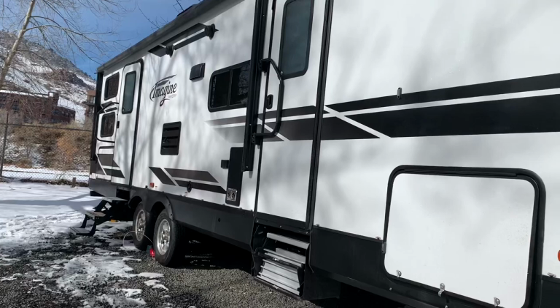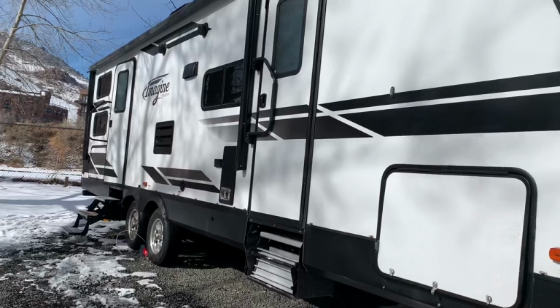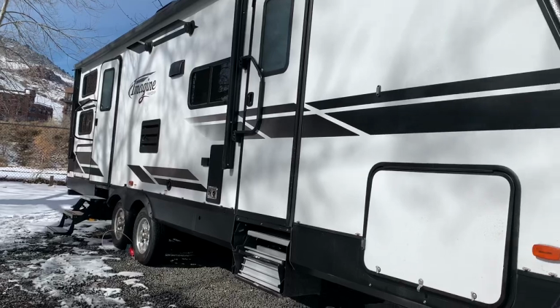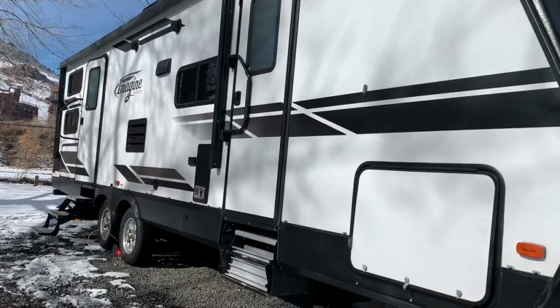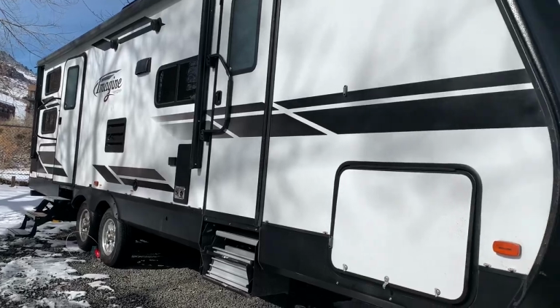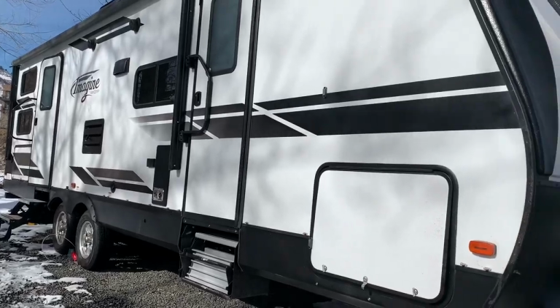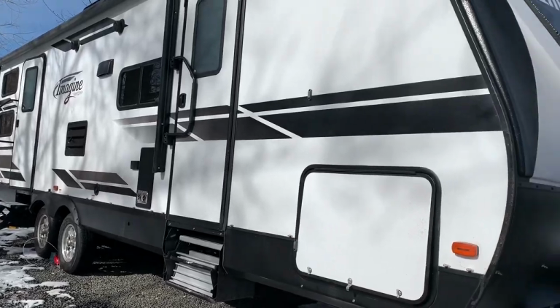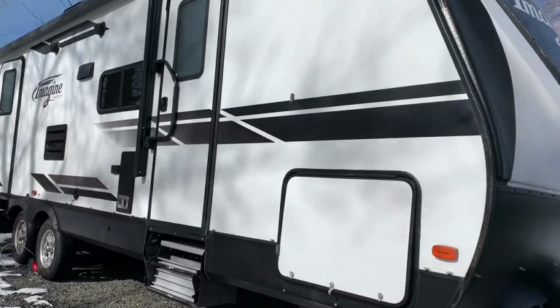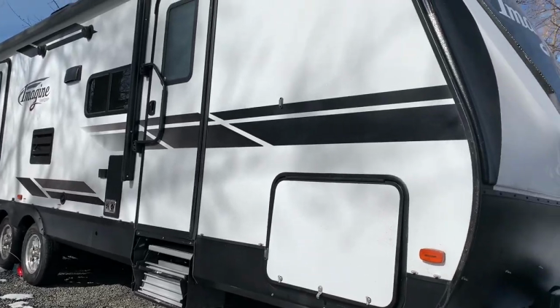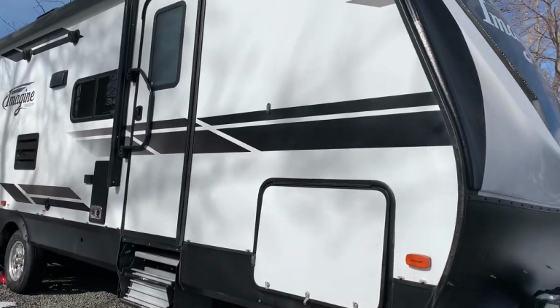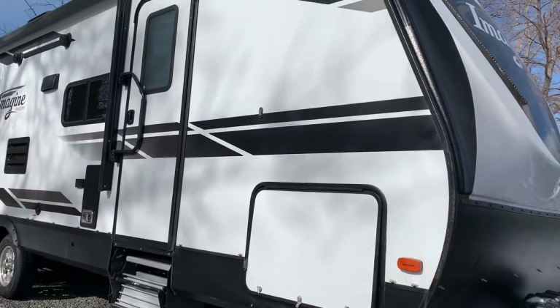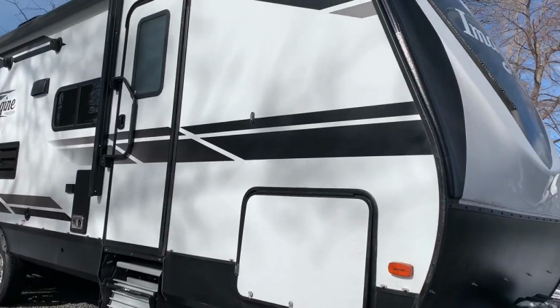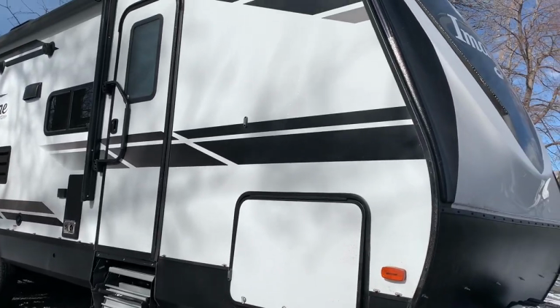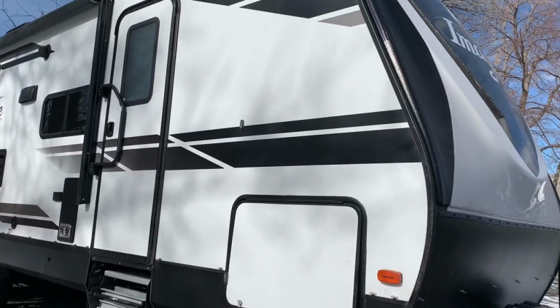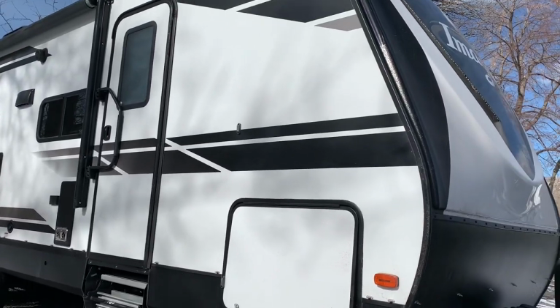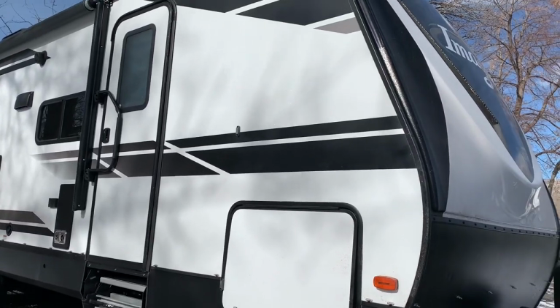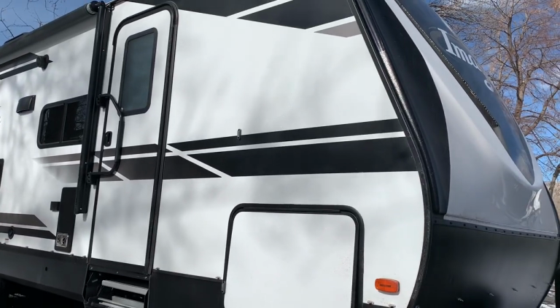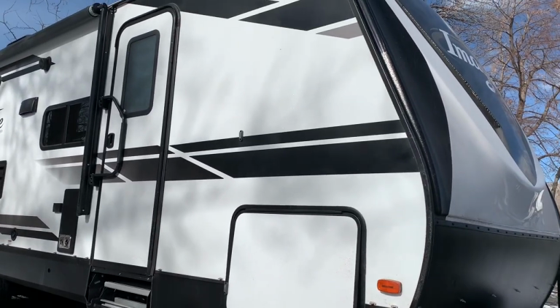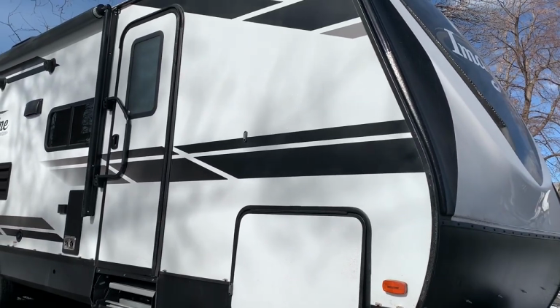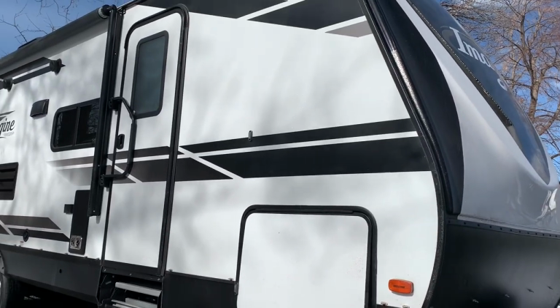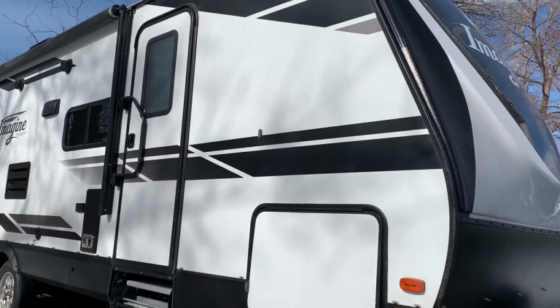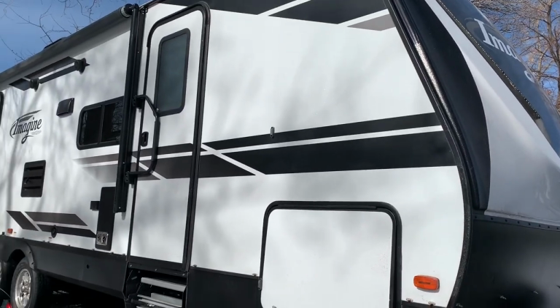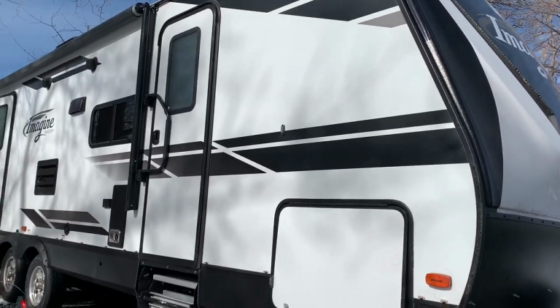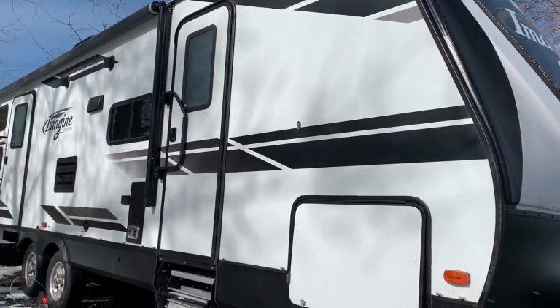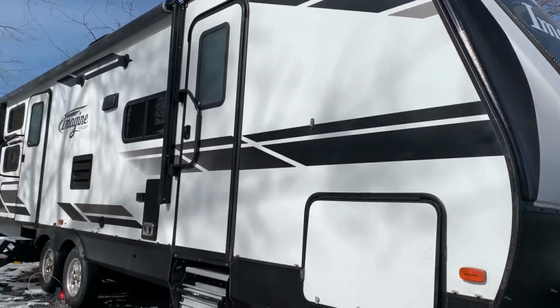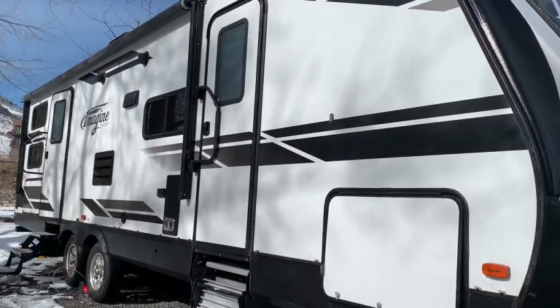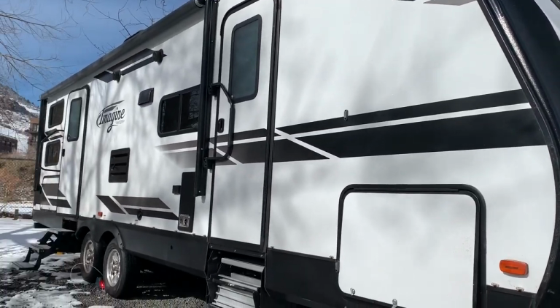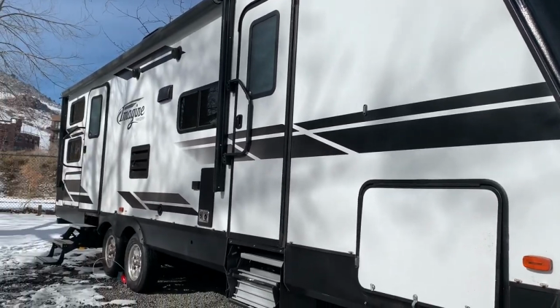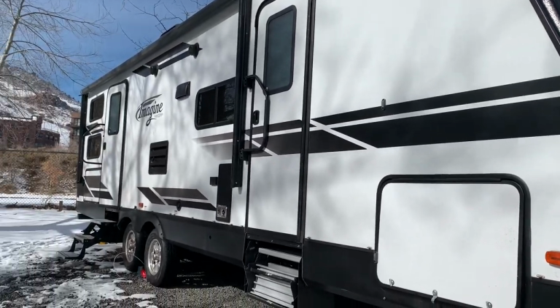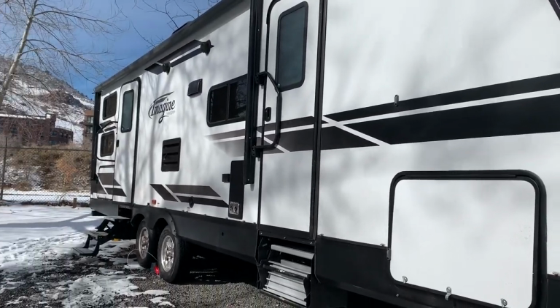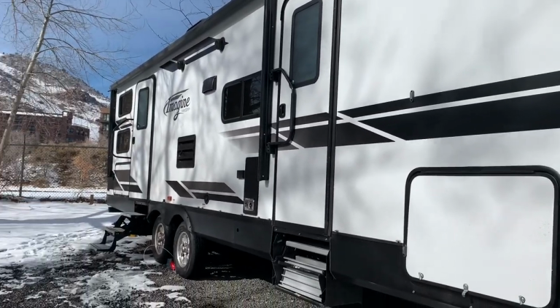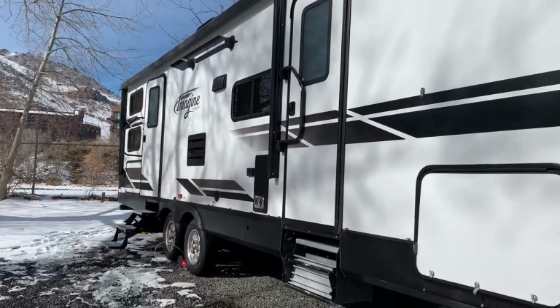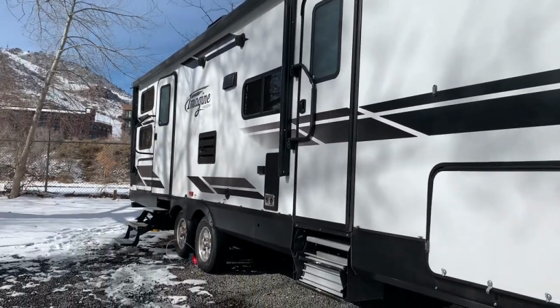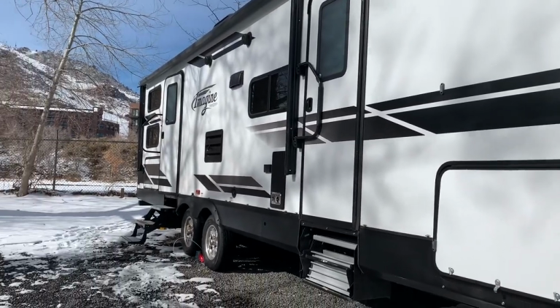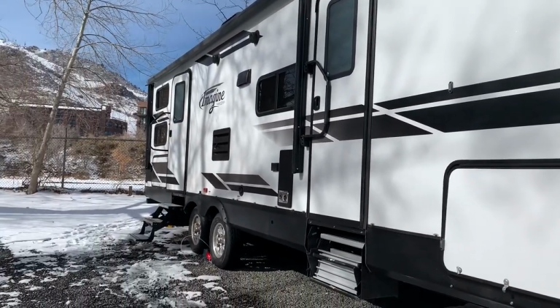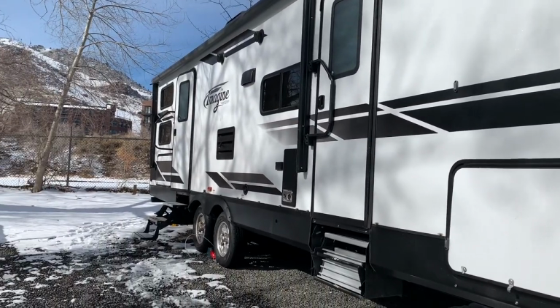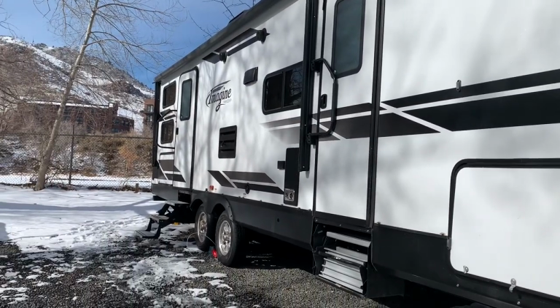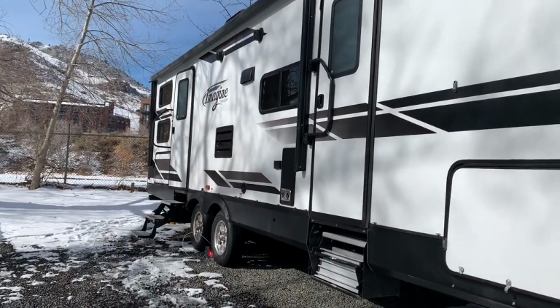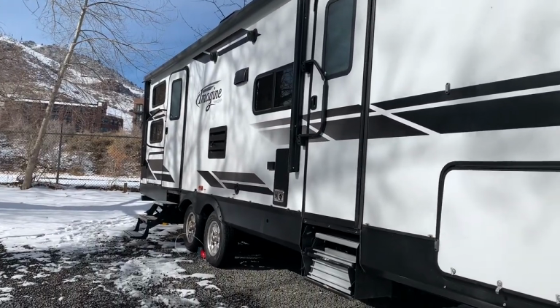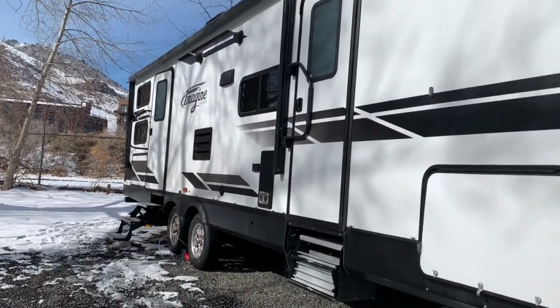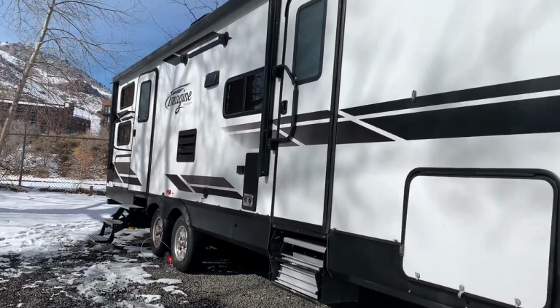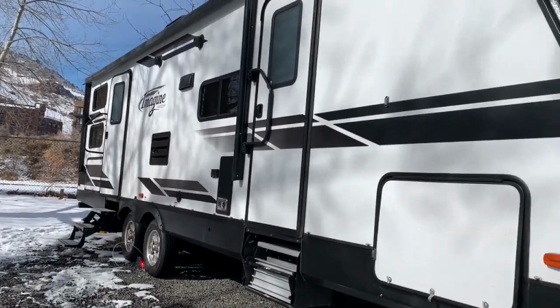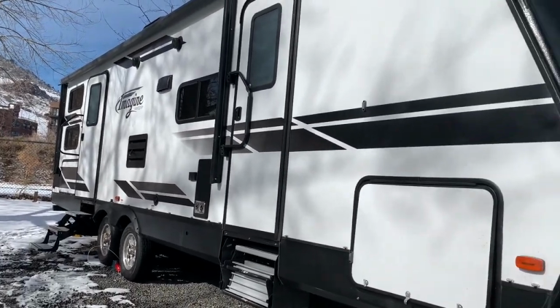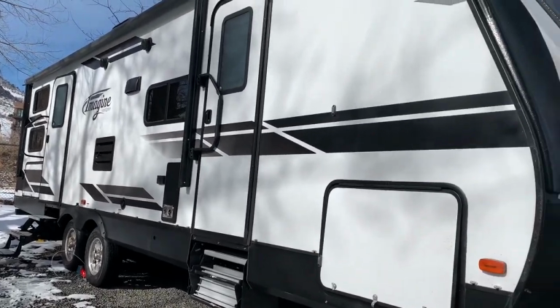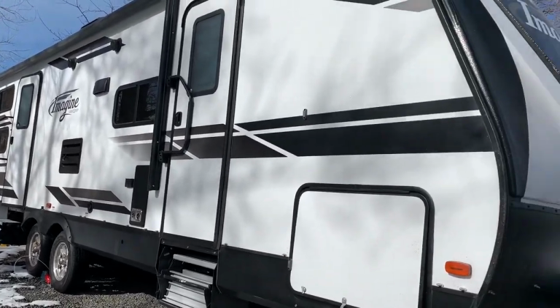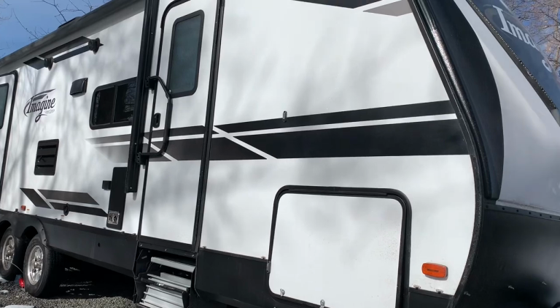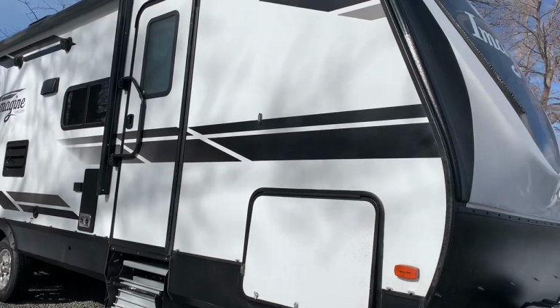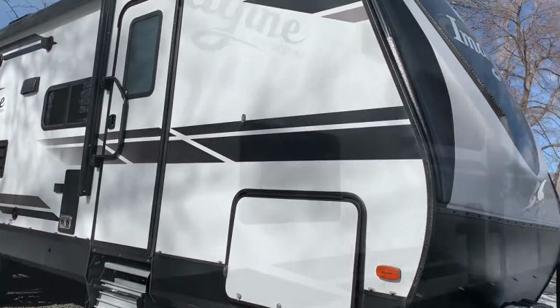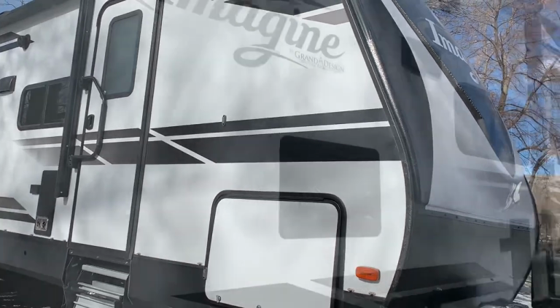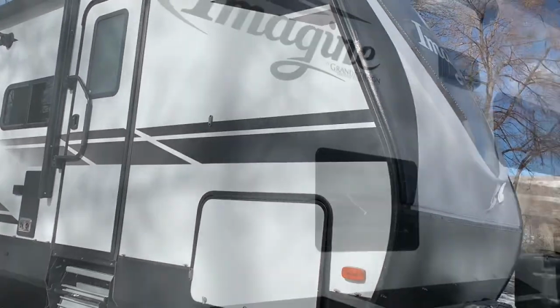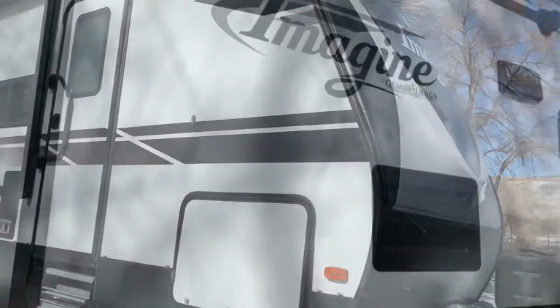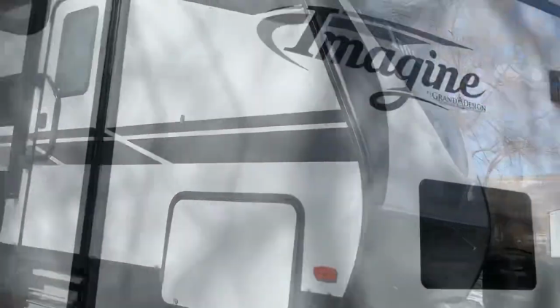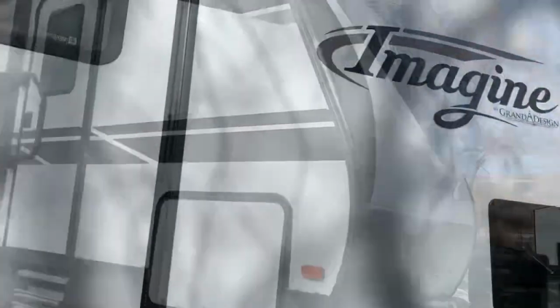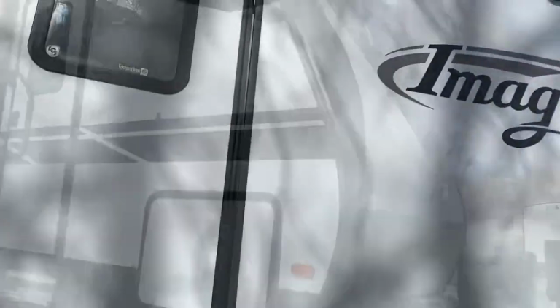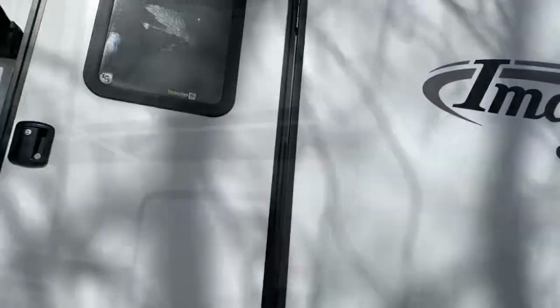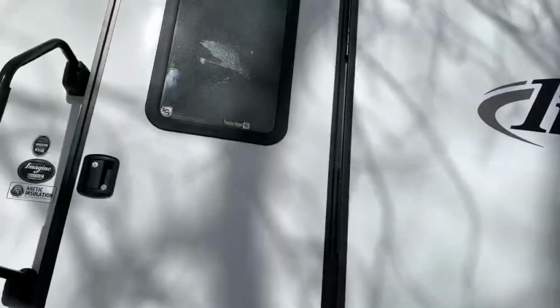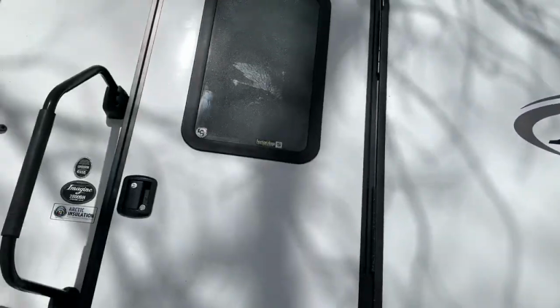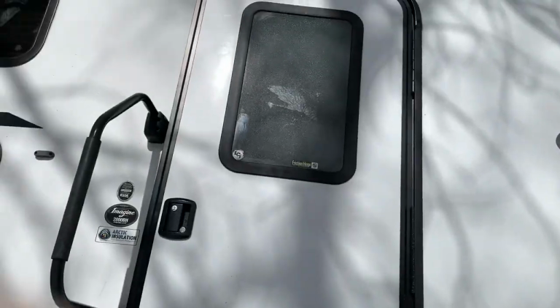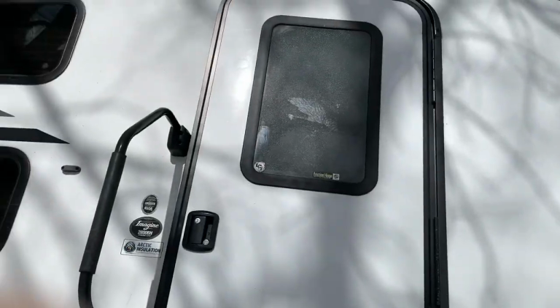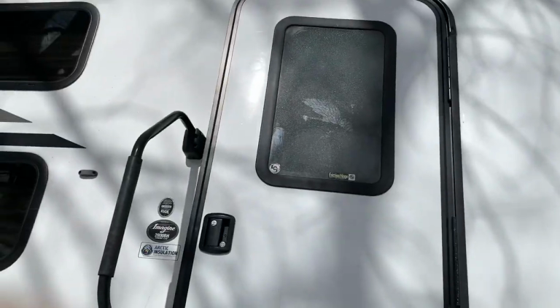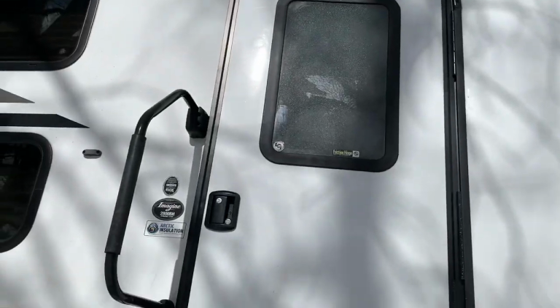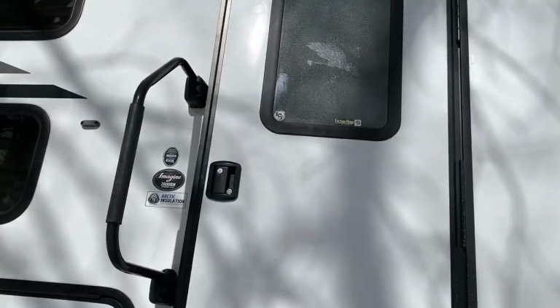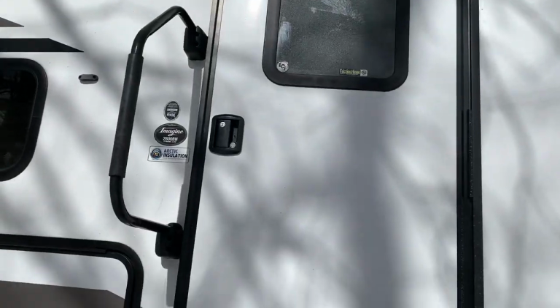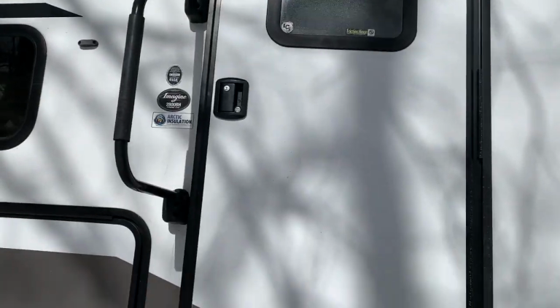Hey guys, welcome back to another video of Unbreakable, and today we will be looking at the Imagine Grand Design 2800BH.